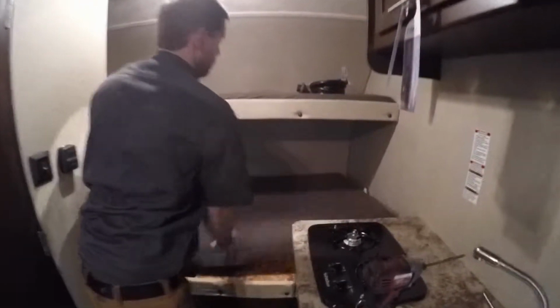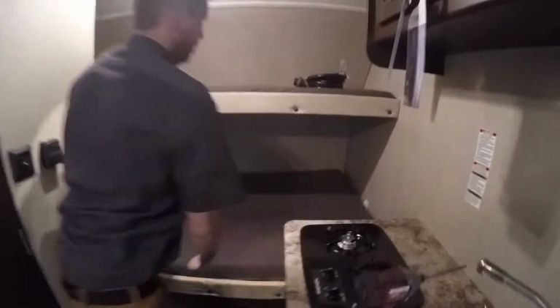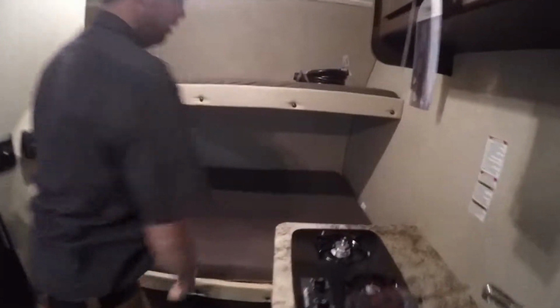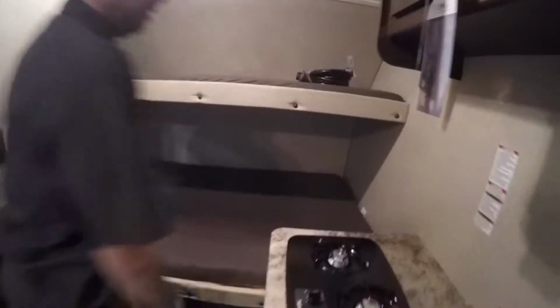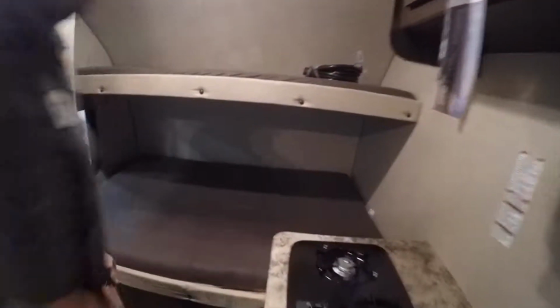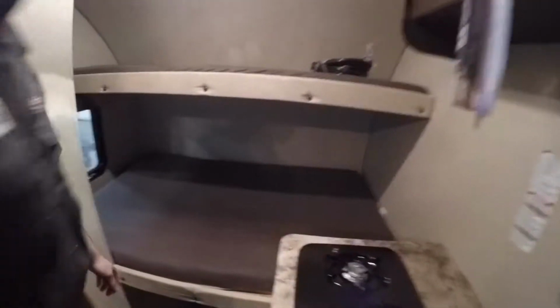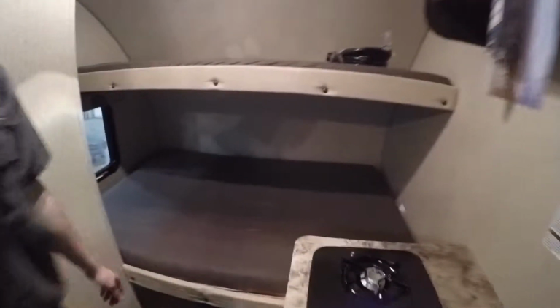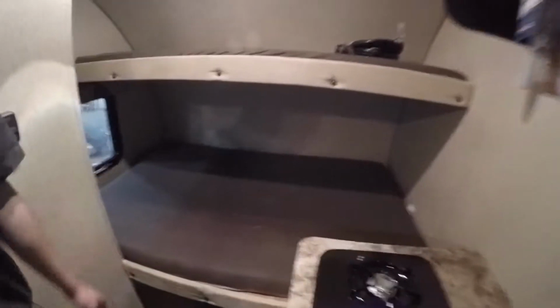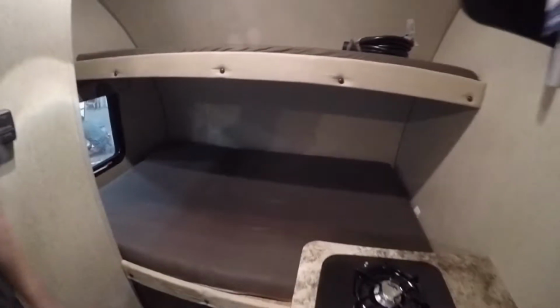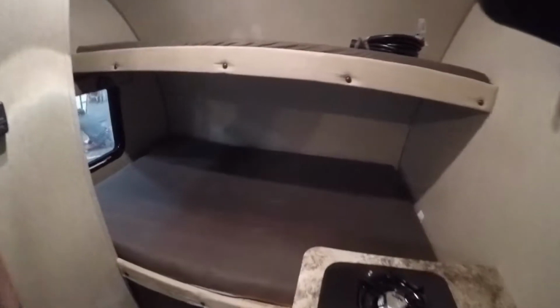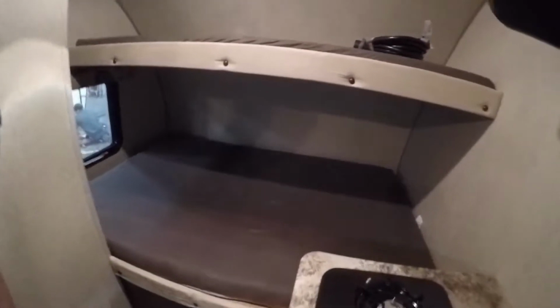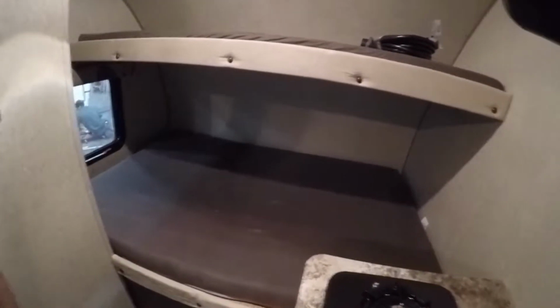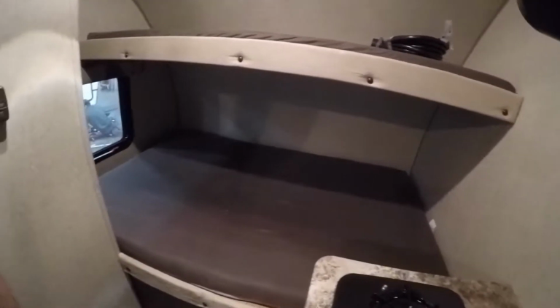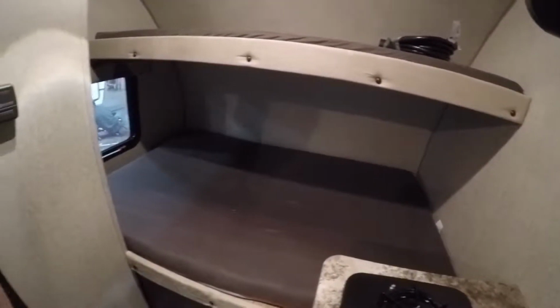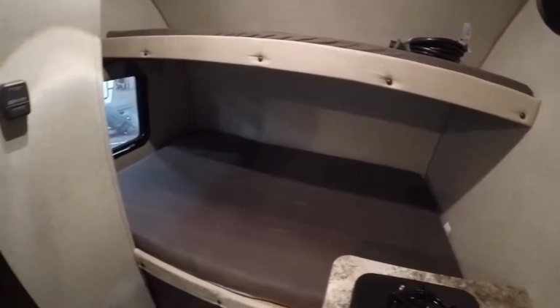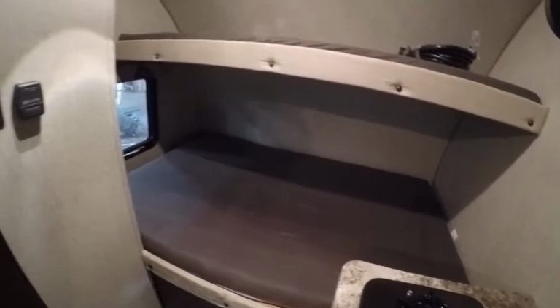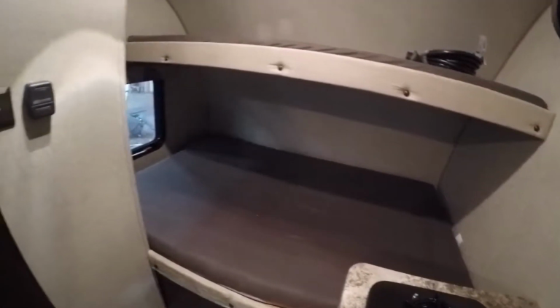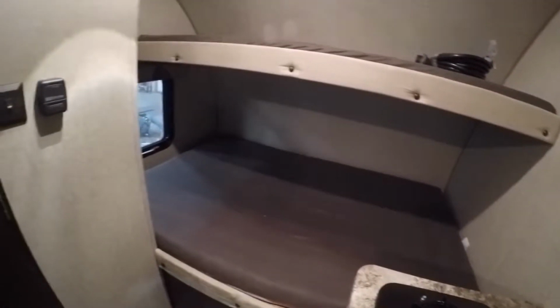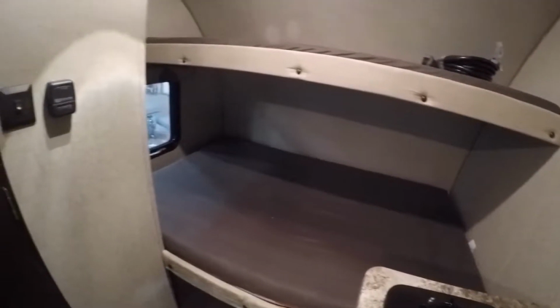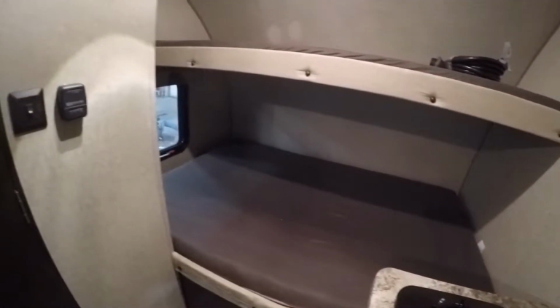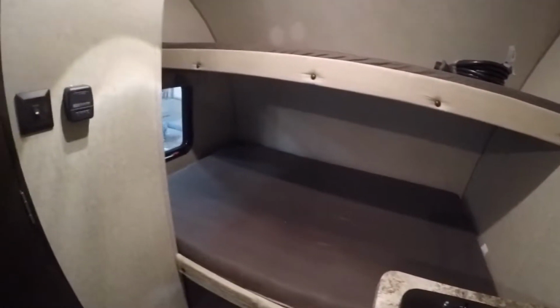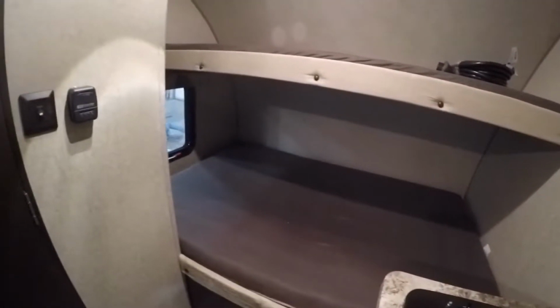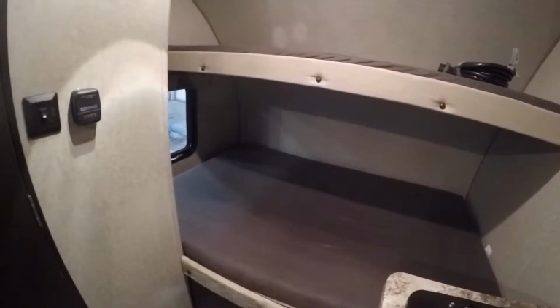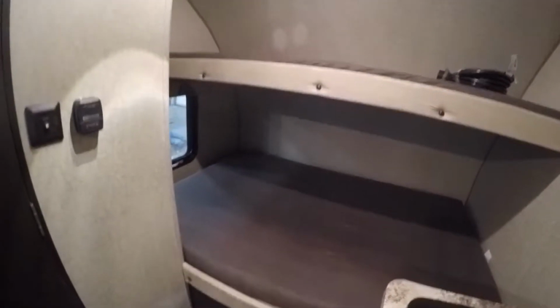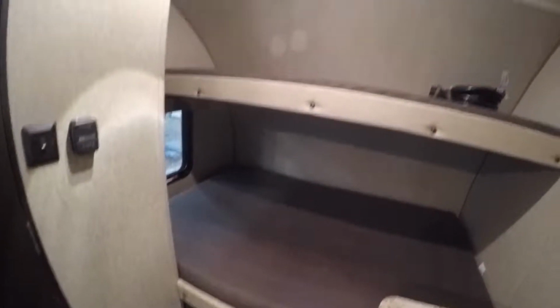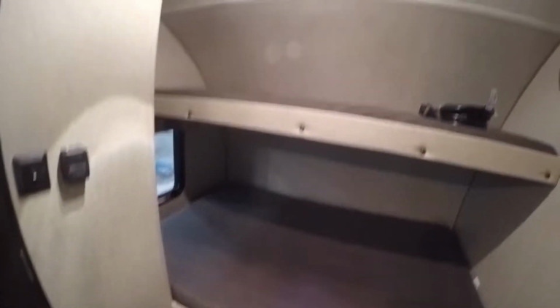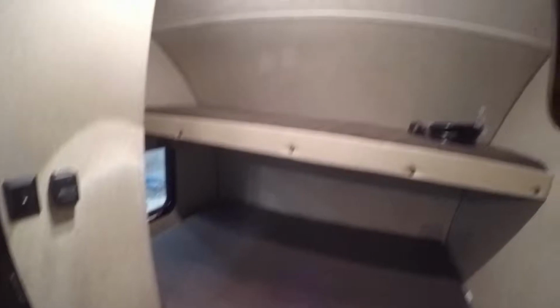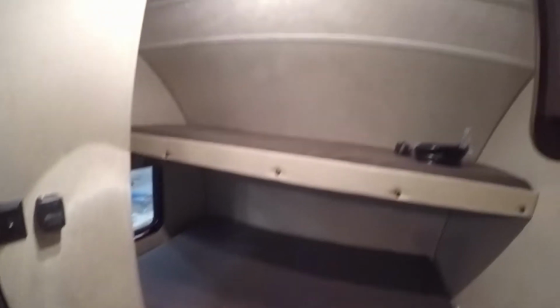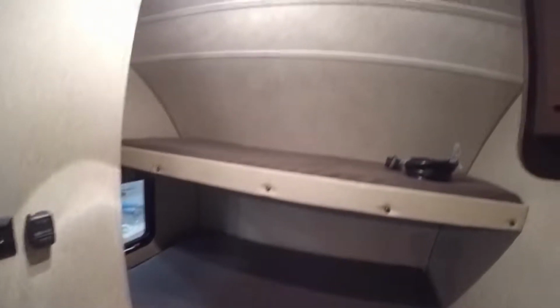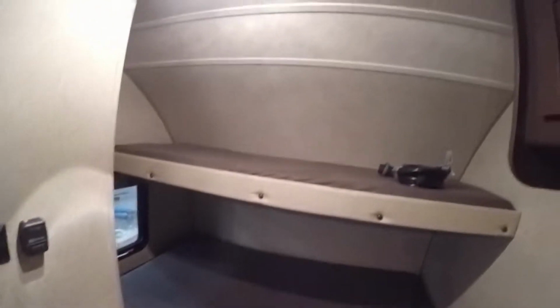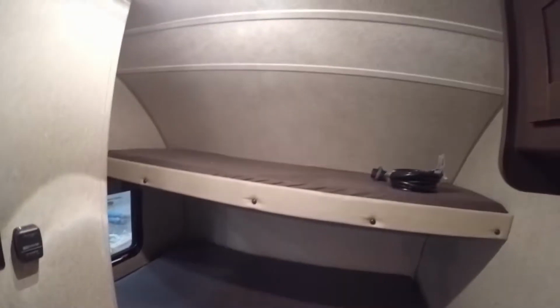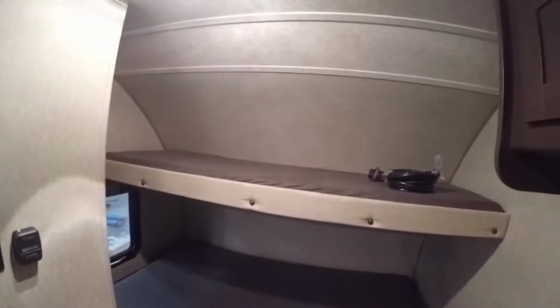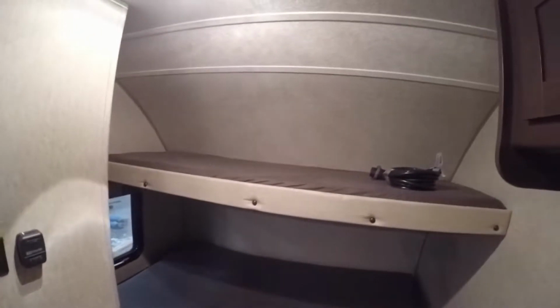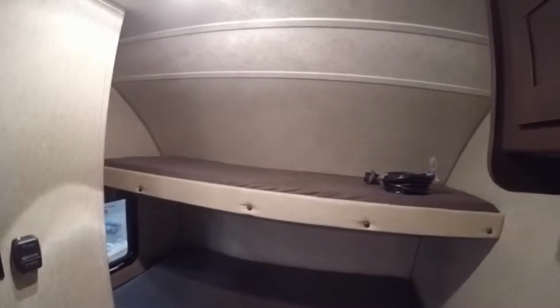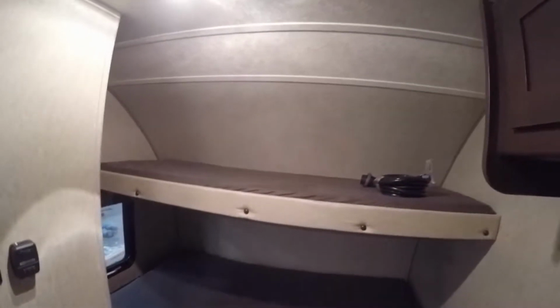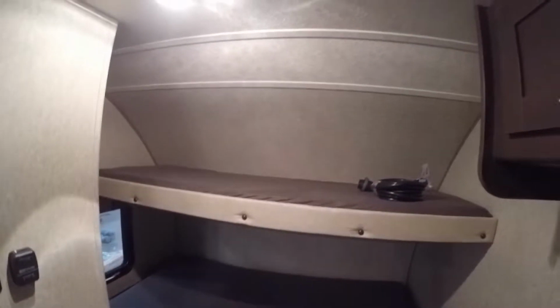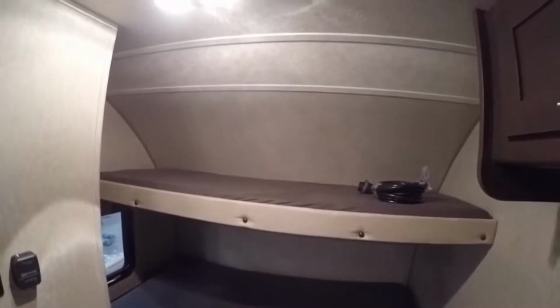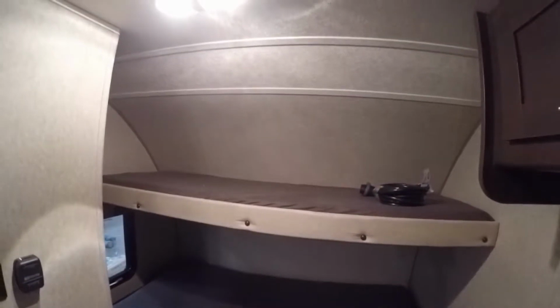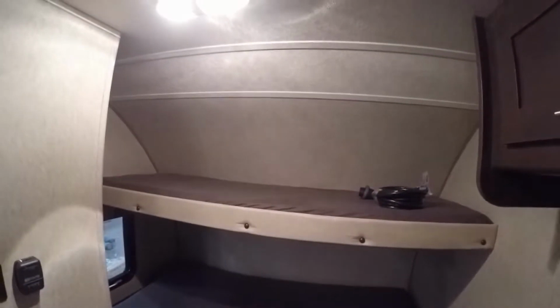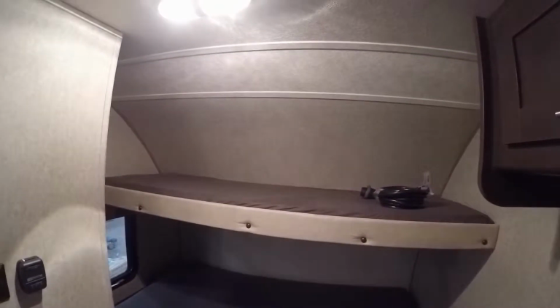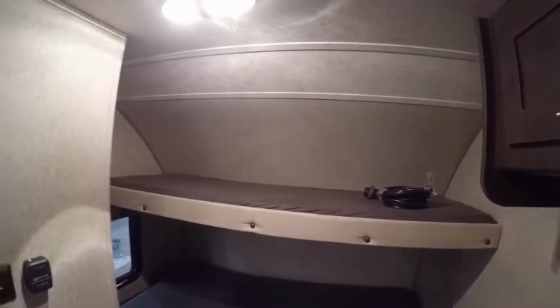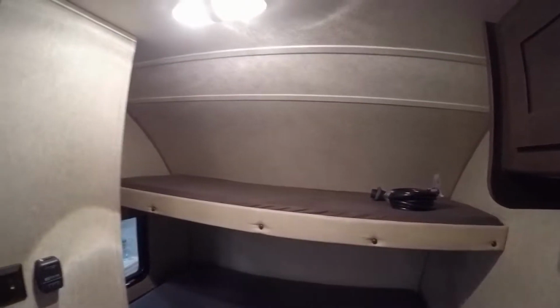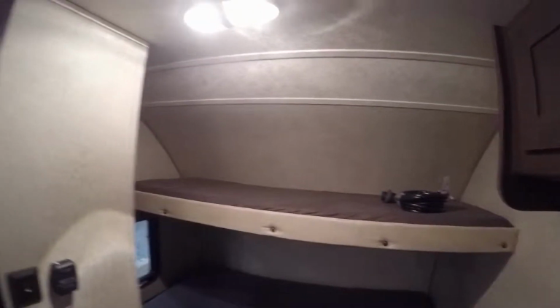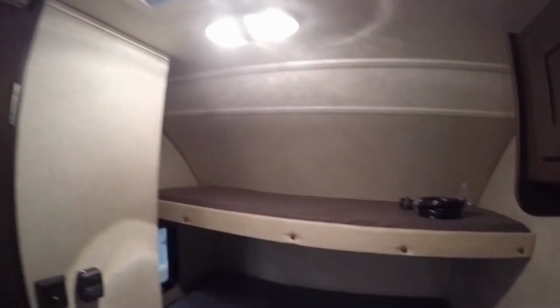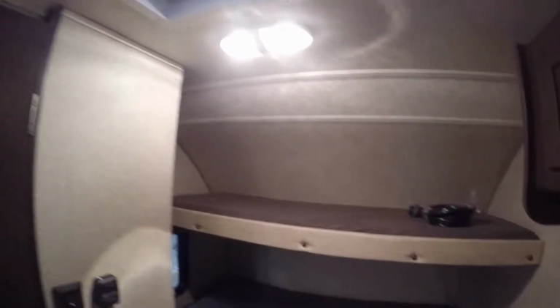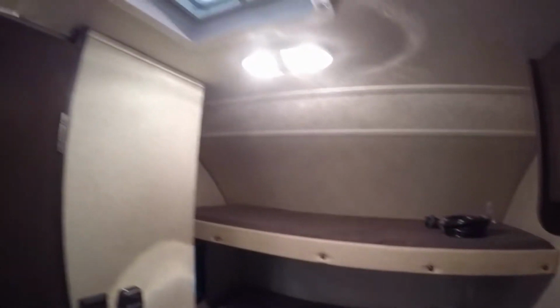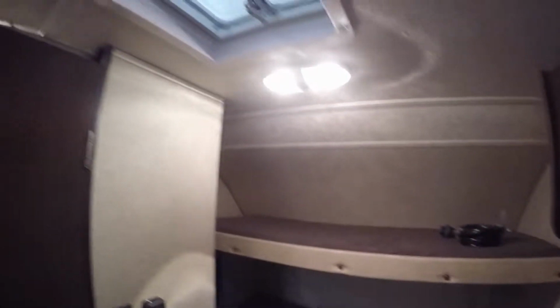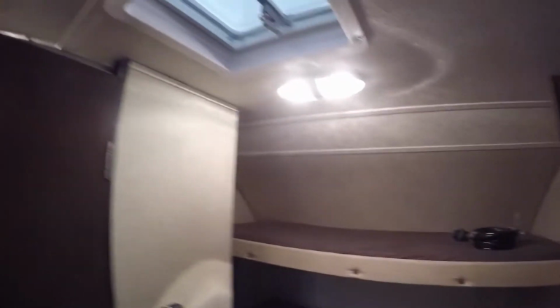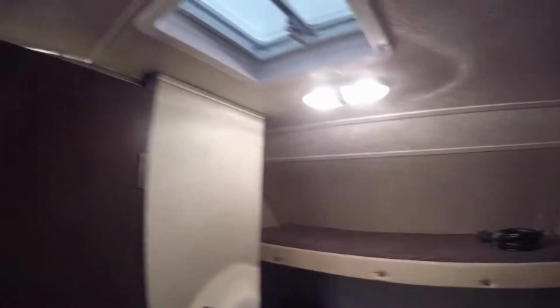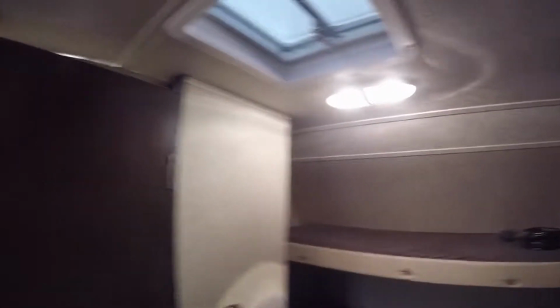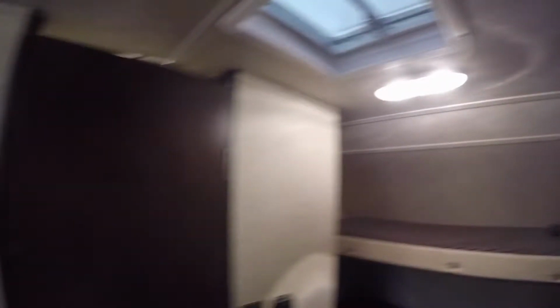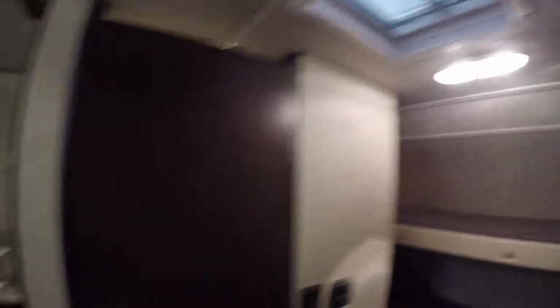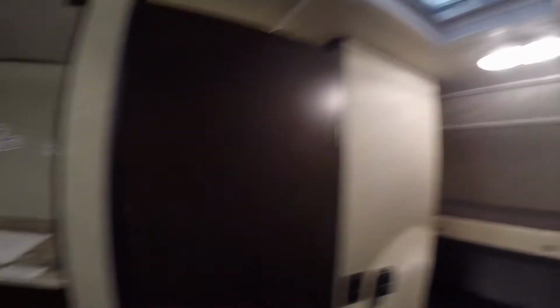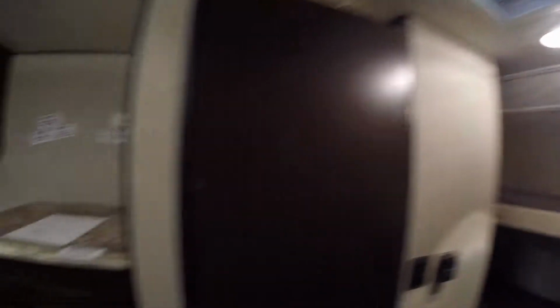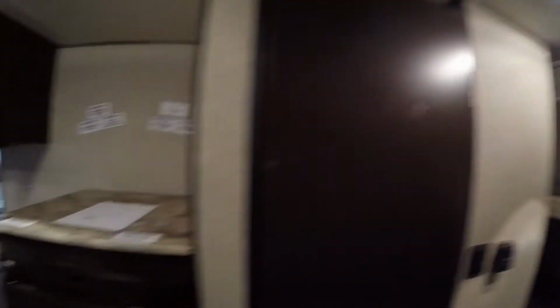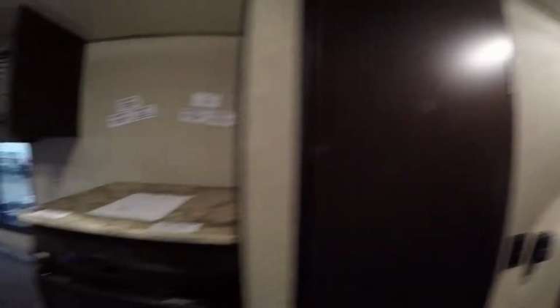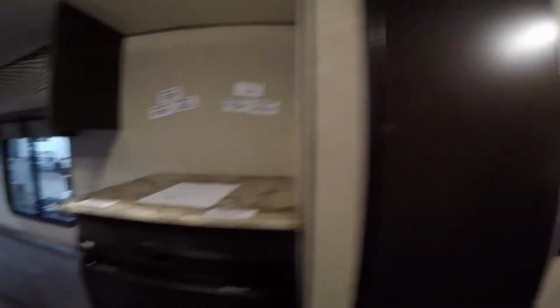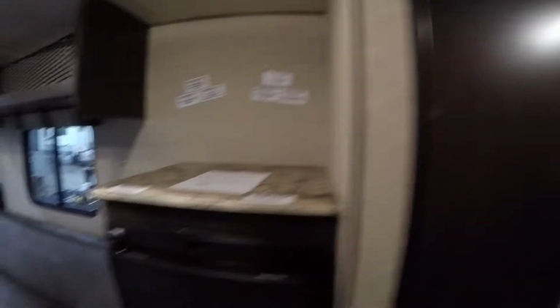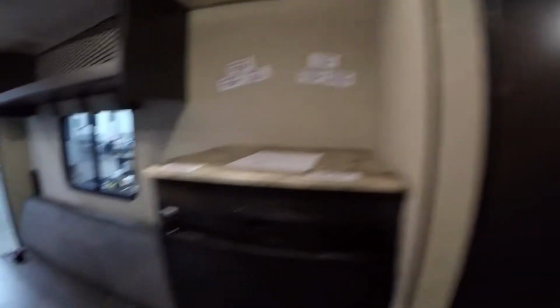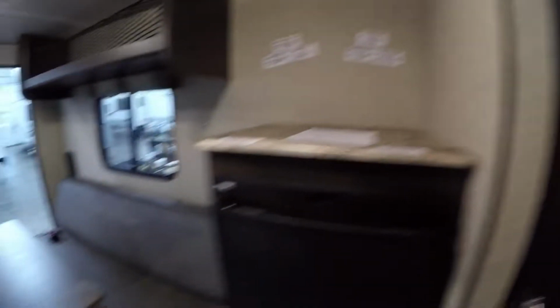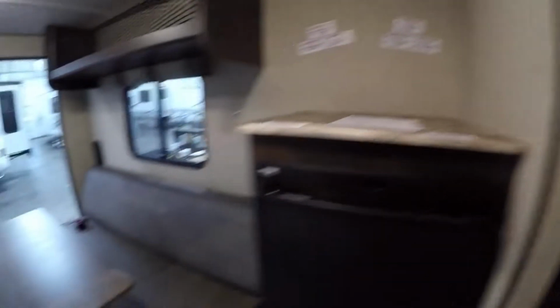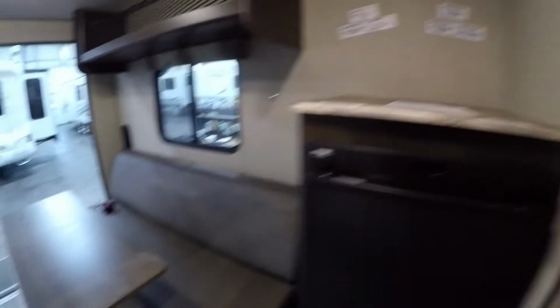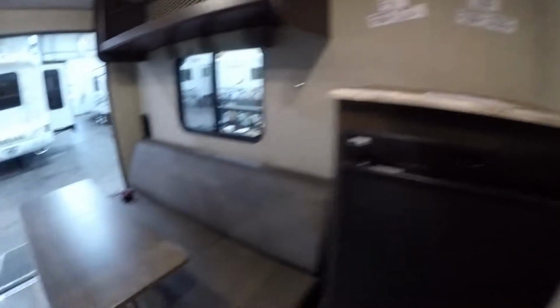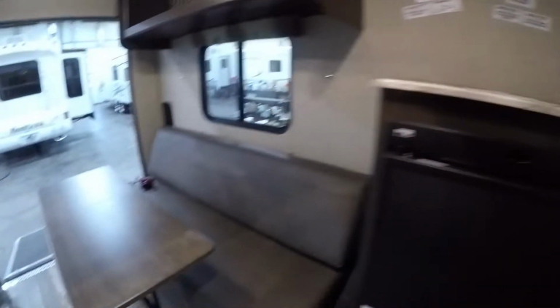We've got a double bed right here for mom and dad, and then a bunk for one of the kids right up there. And then that couch goes into a bed as well.